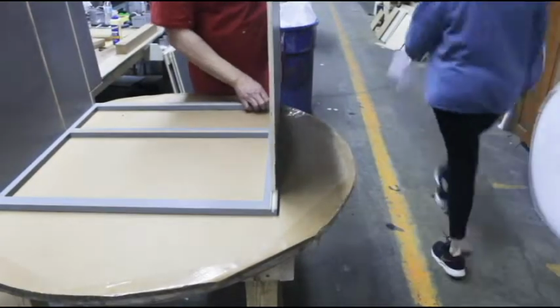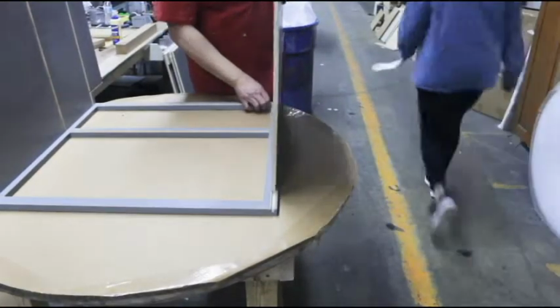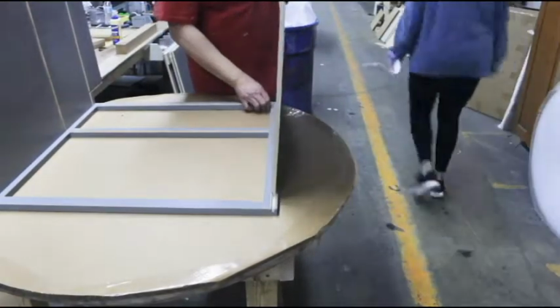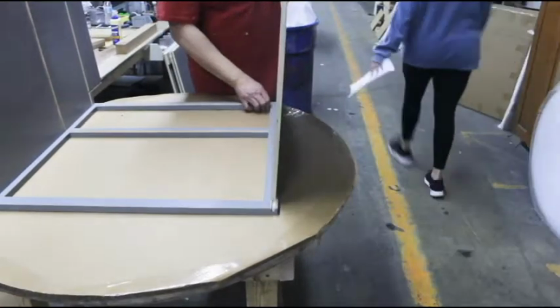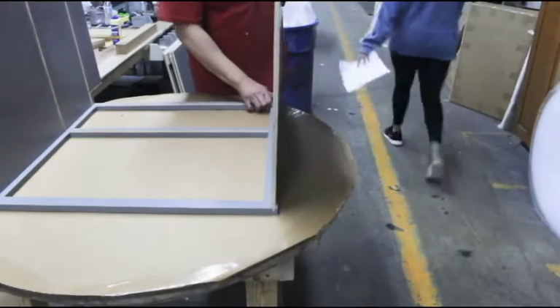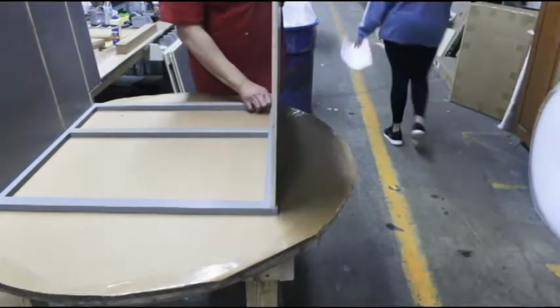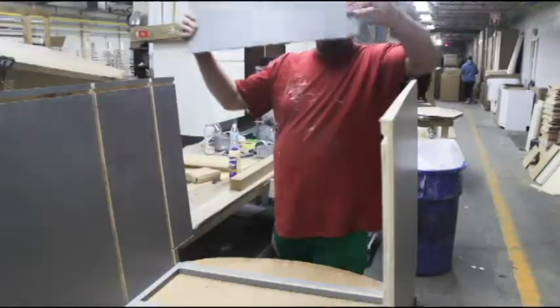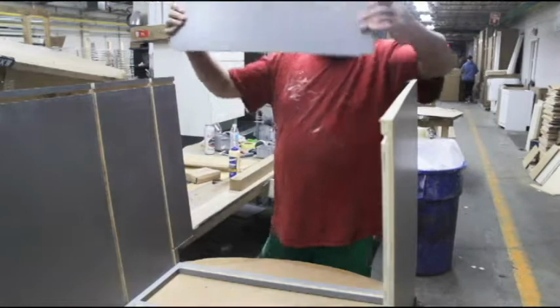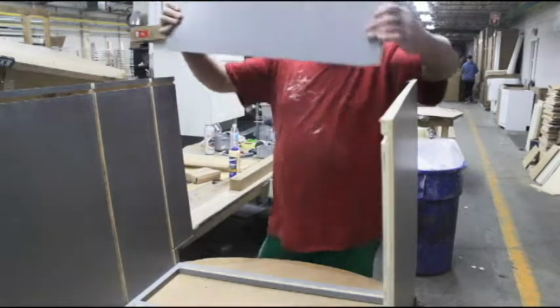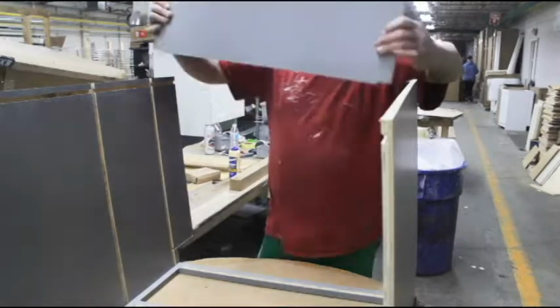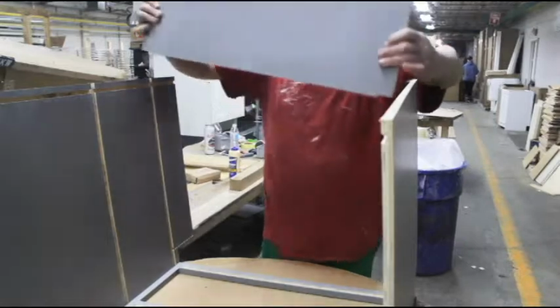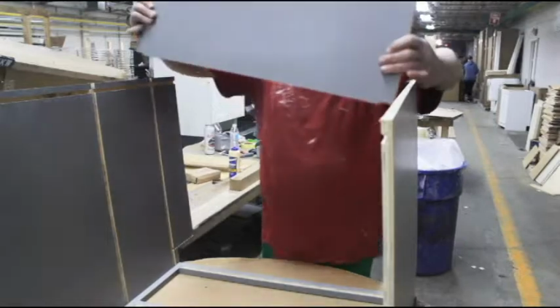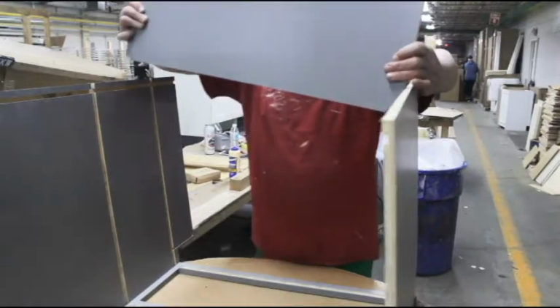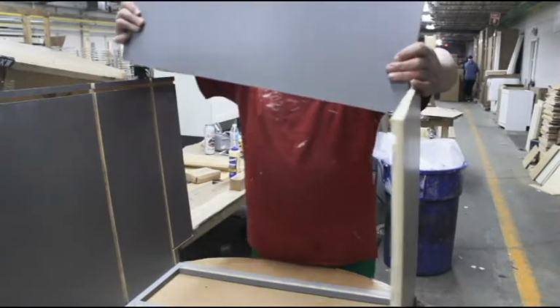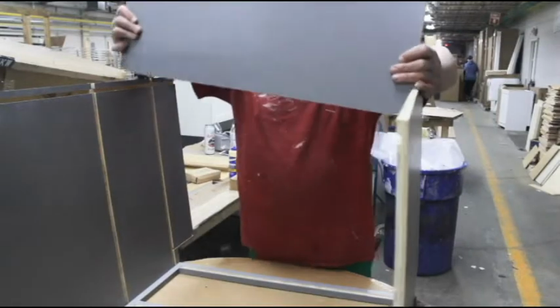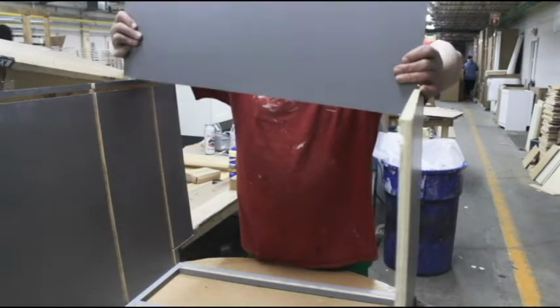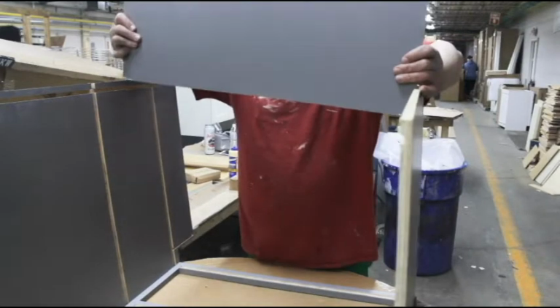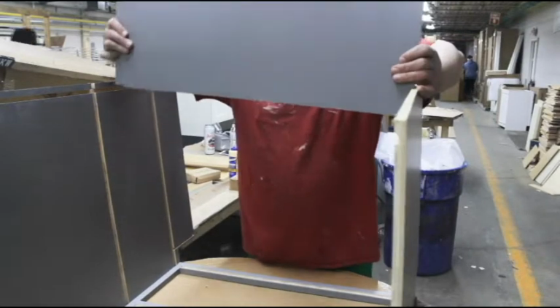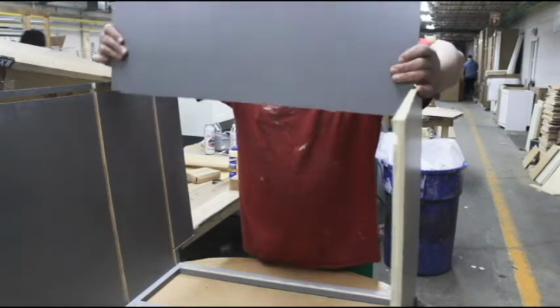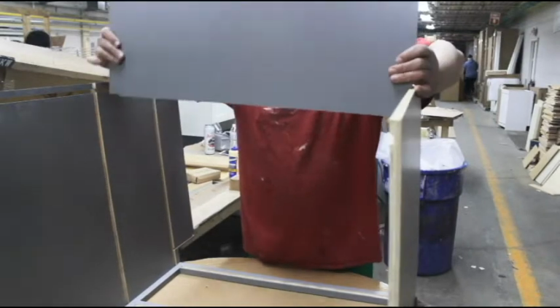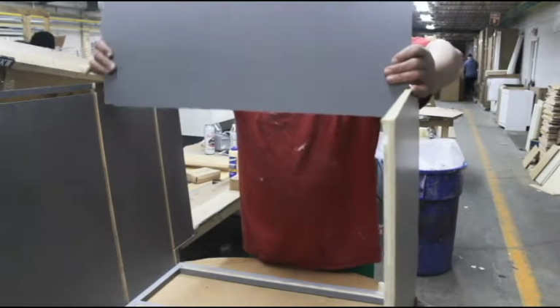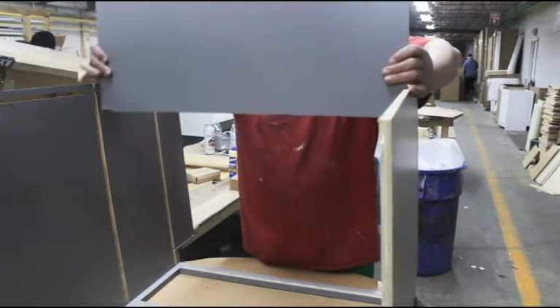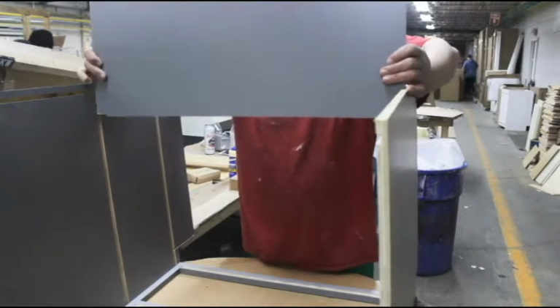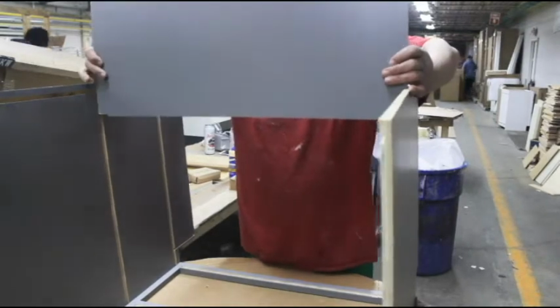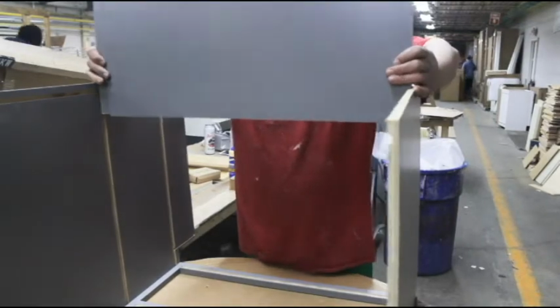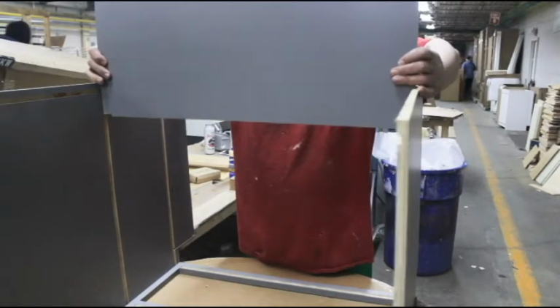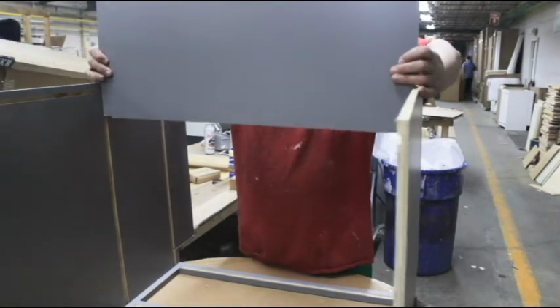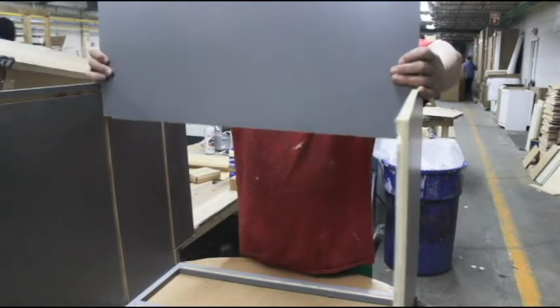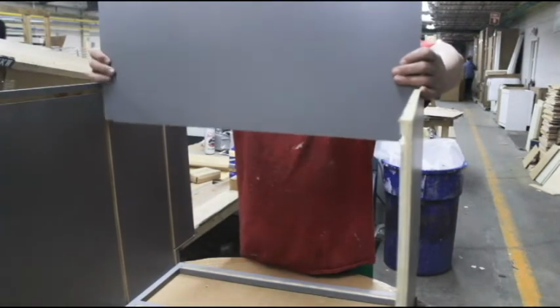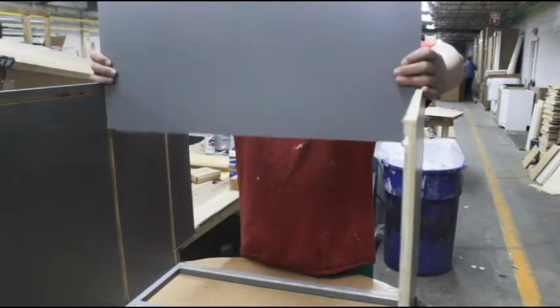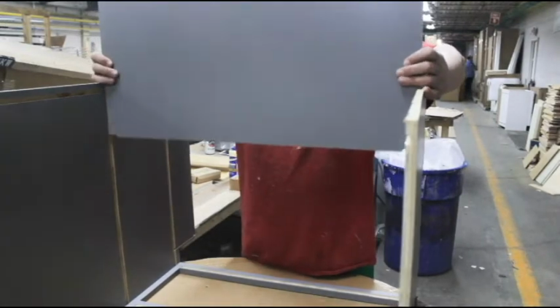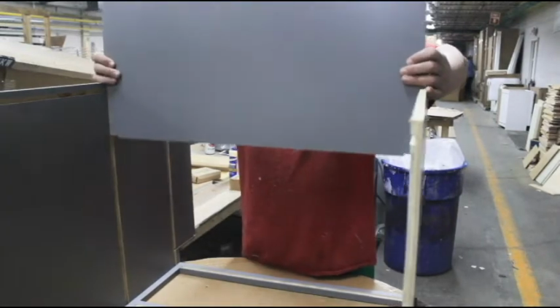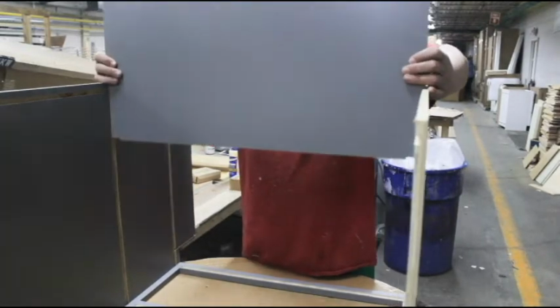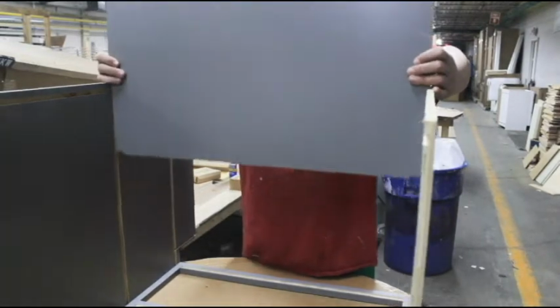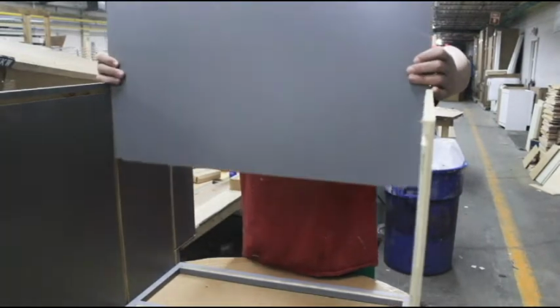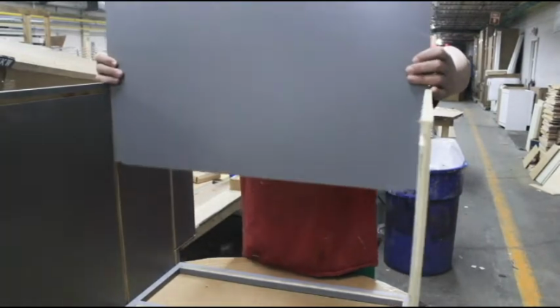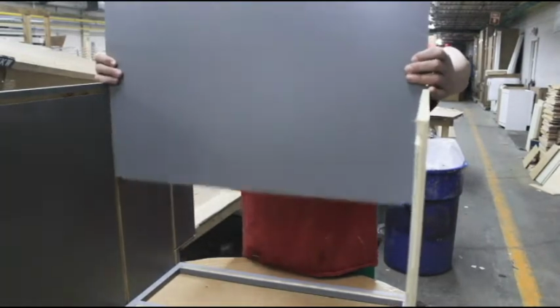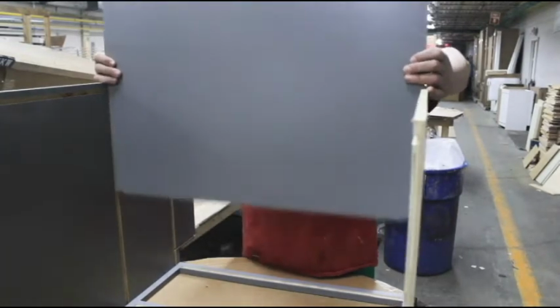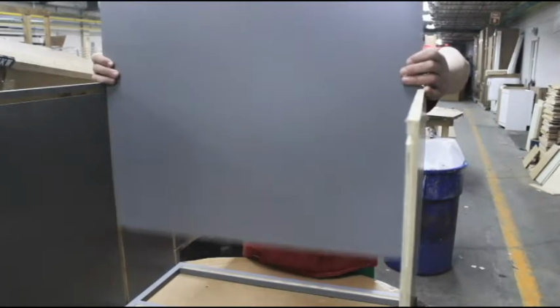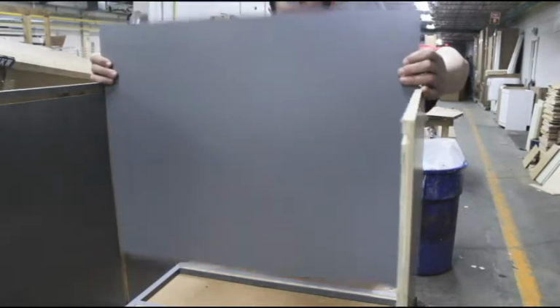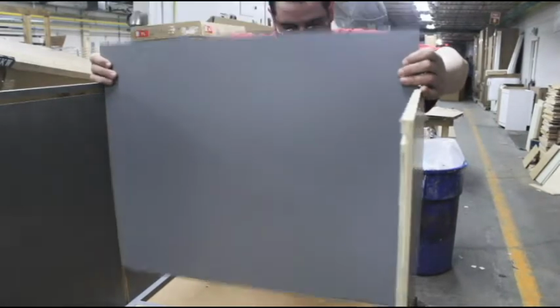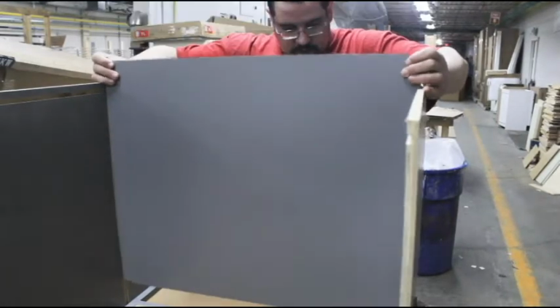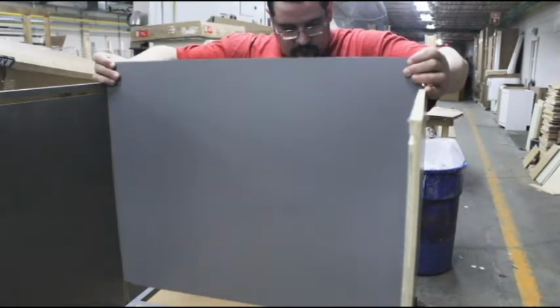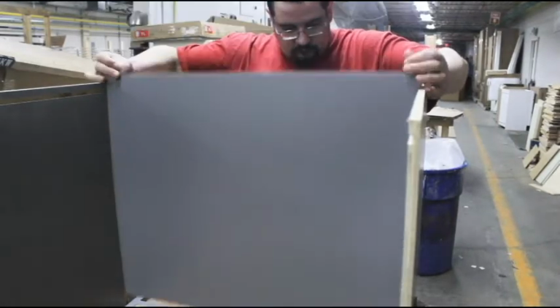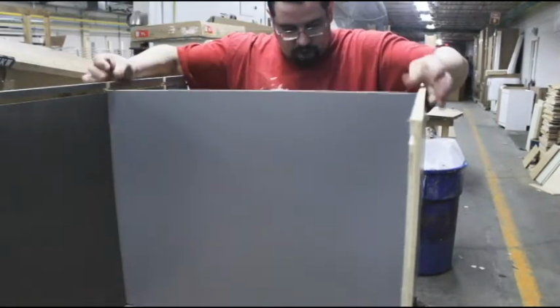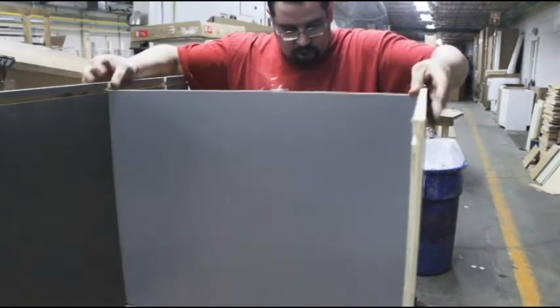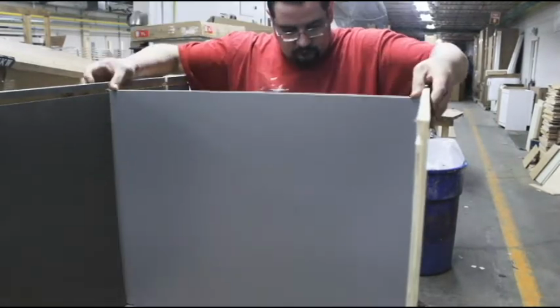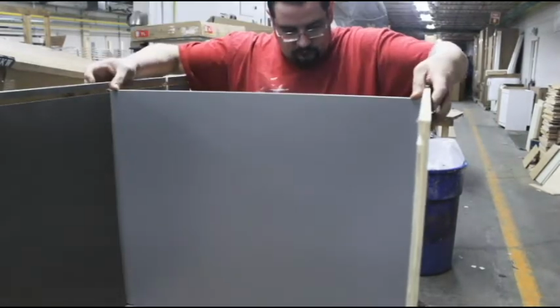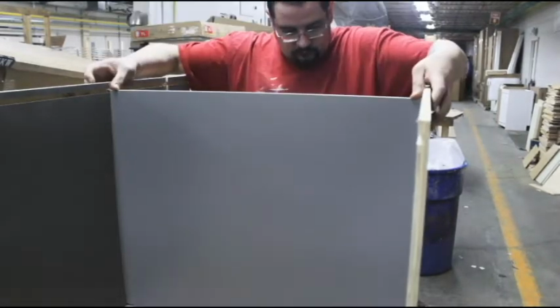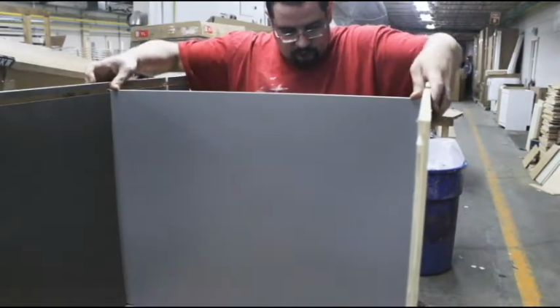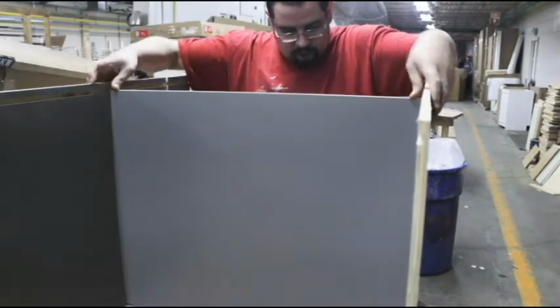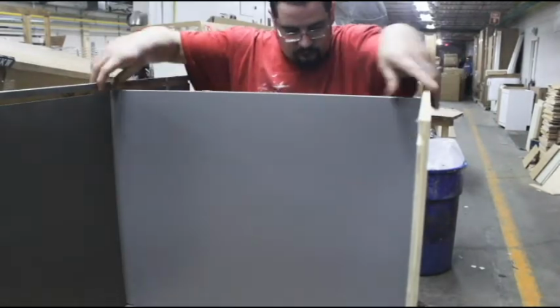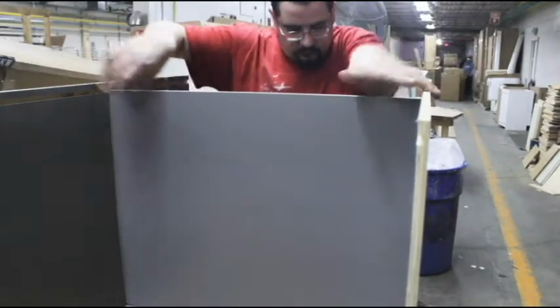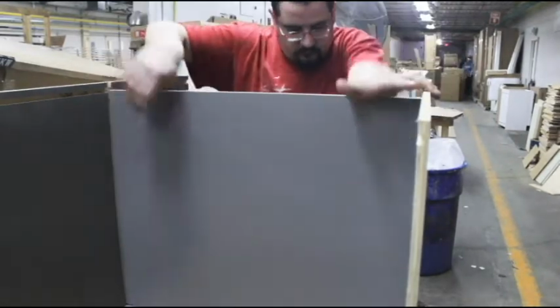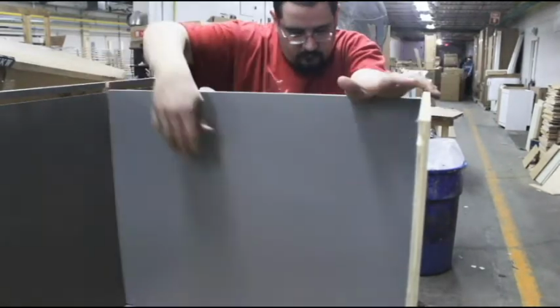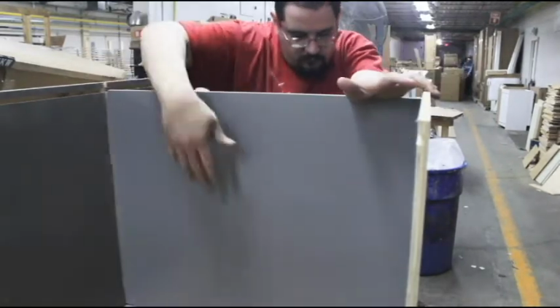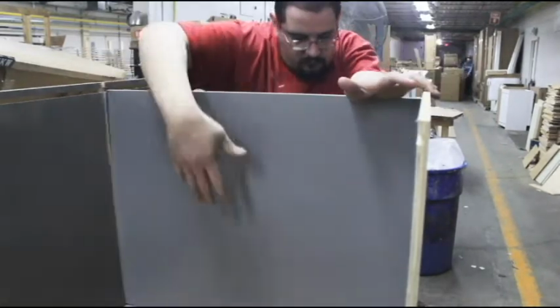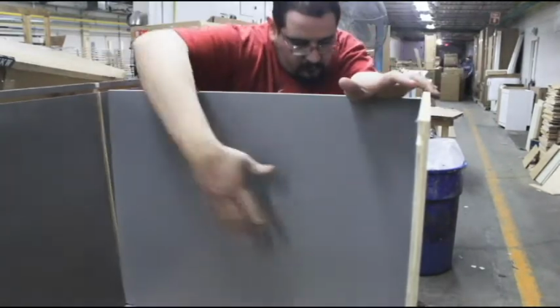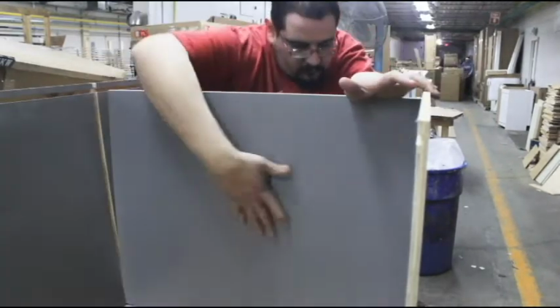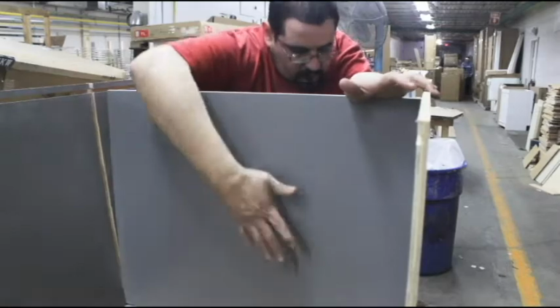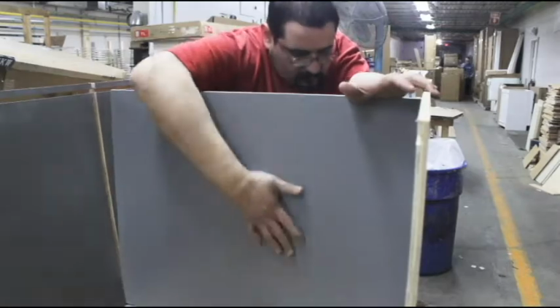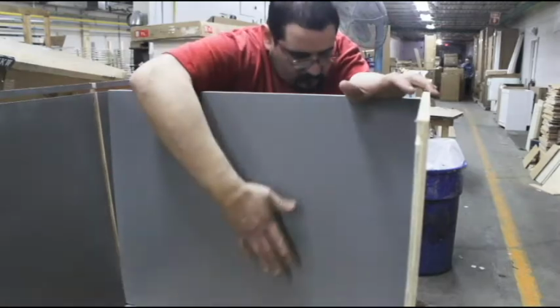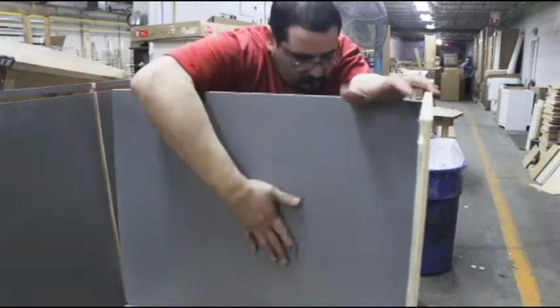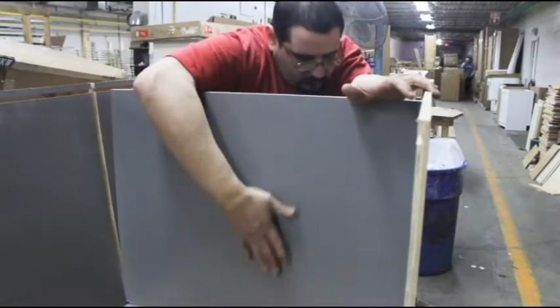Slide the floorboard into the grooves on the wall. Make sure the floorboard notch fits into the groove on the face frame.